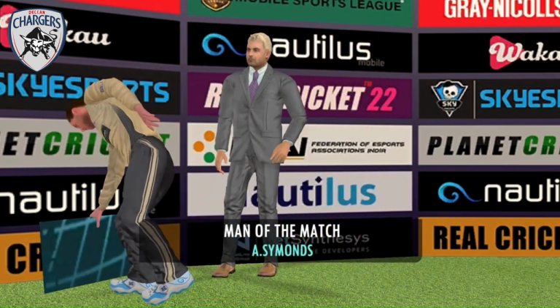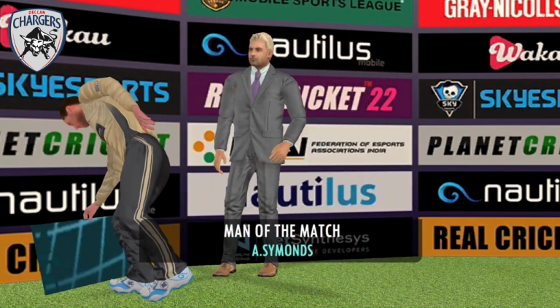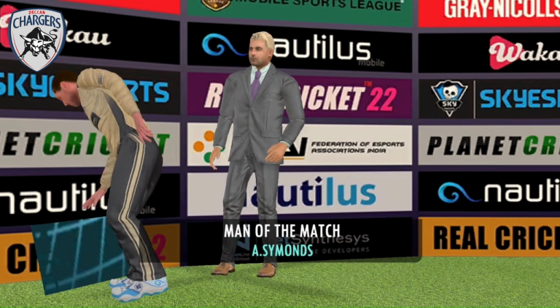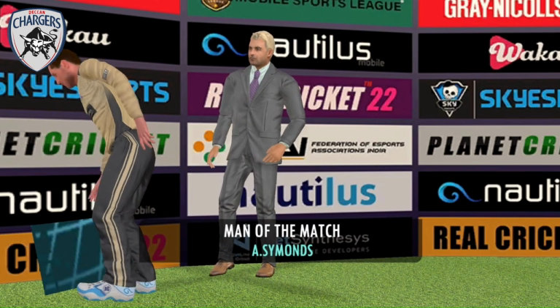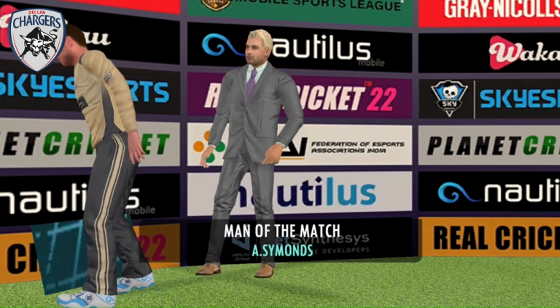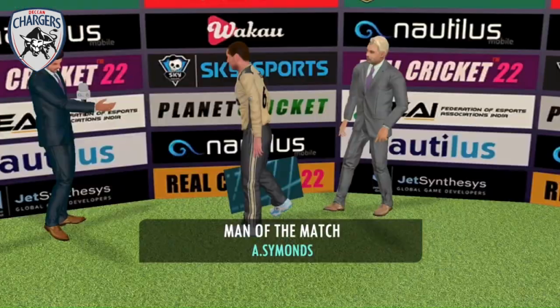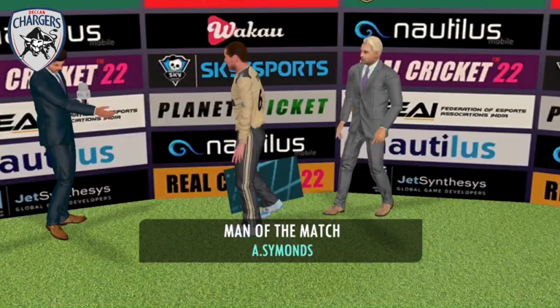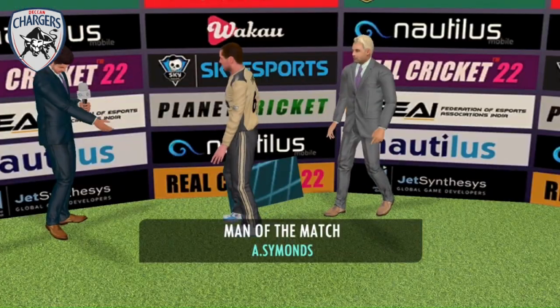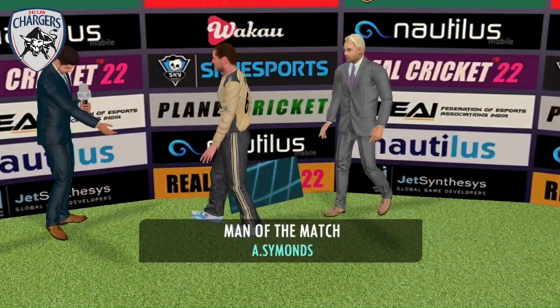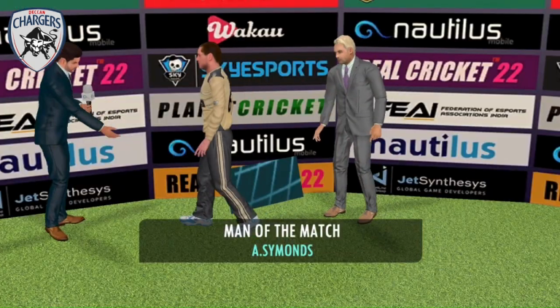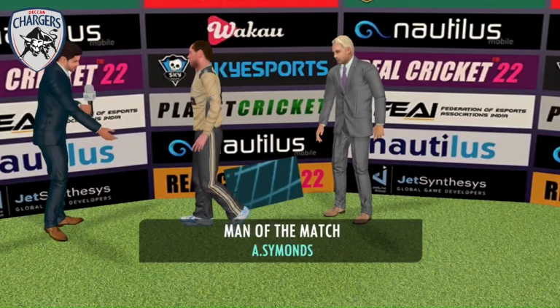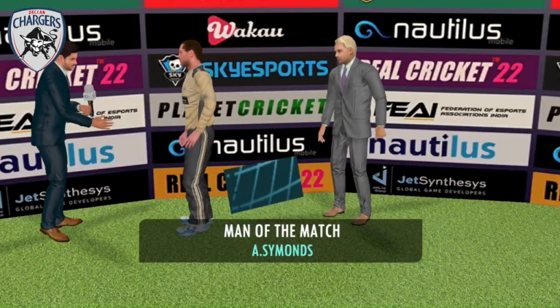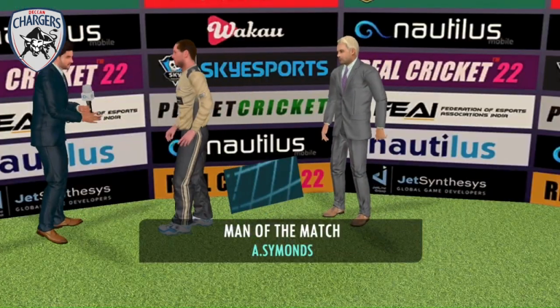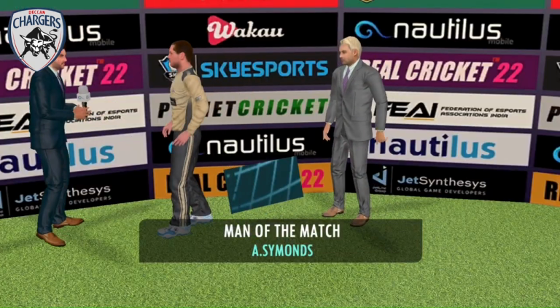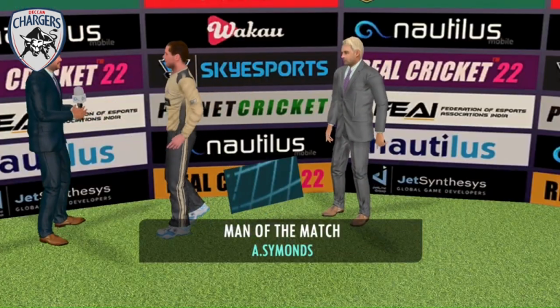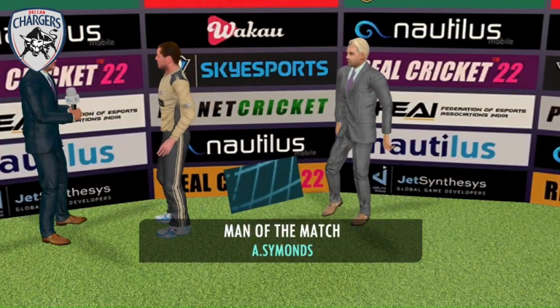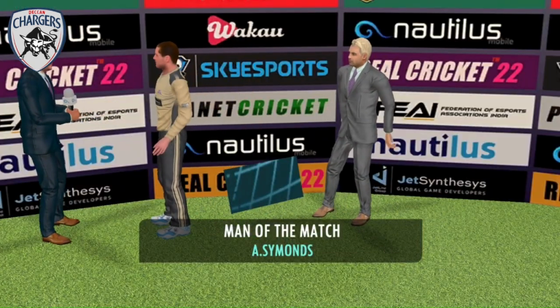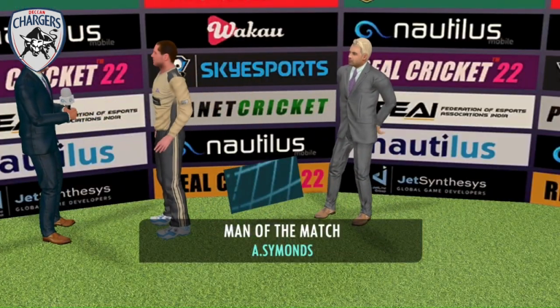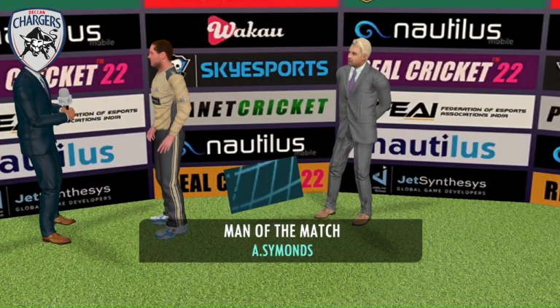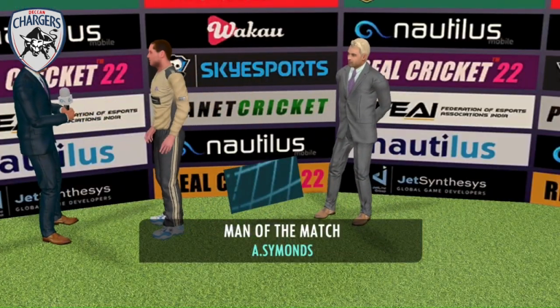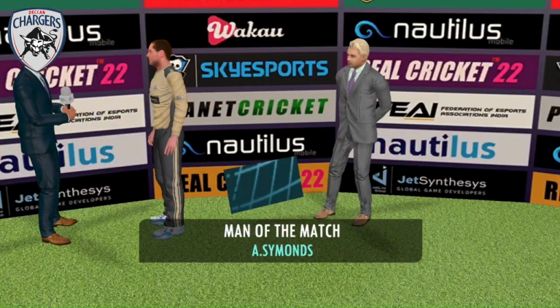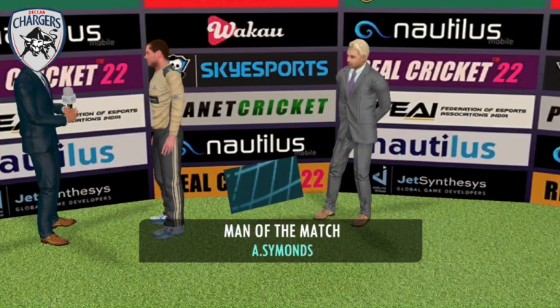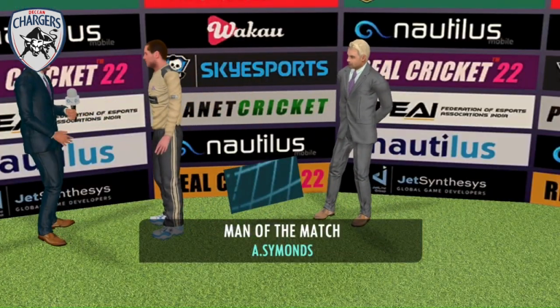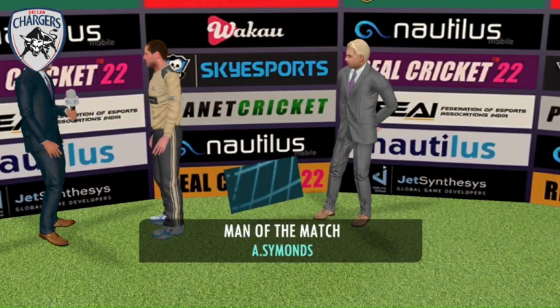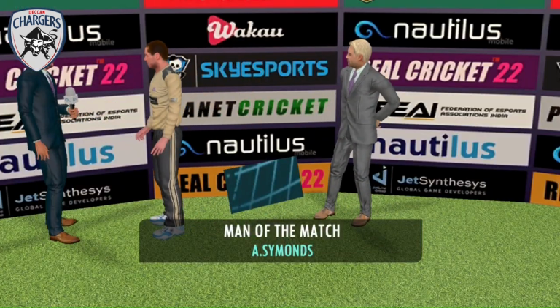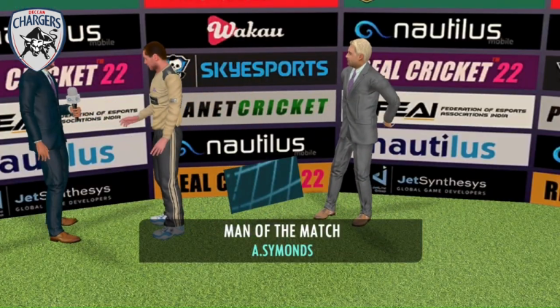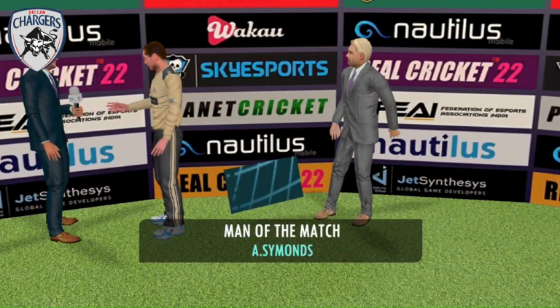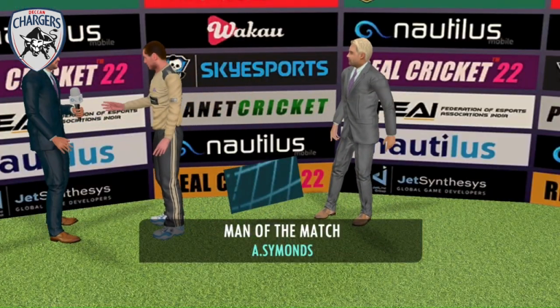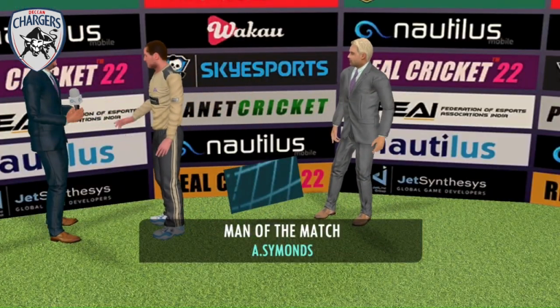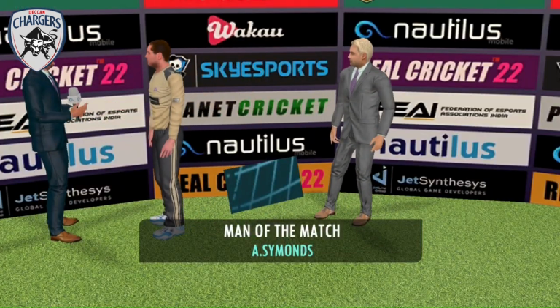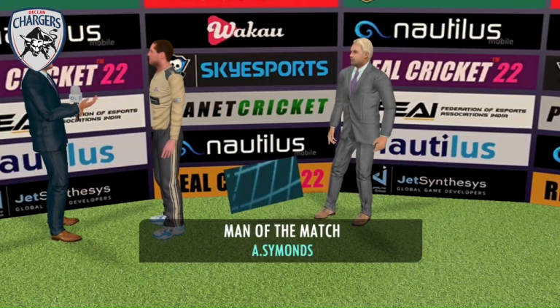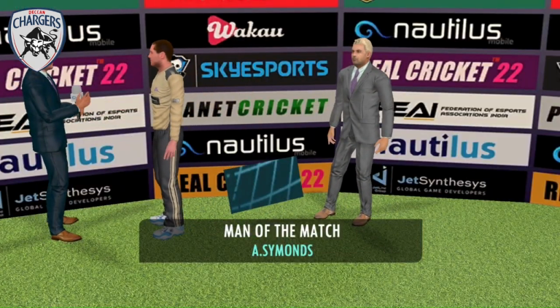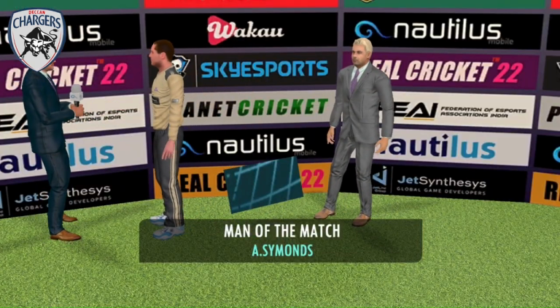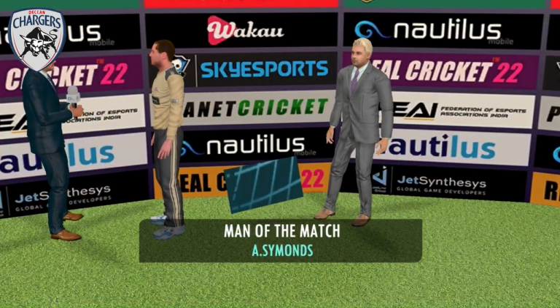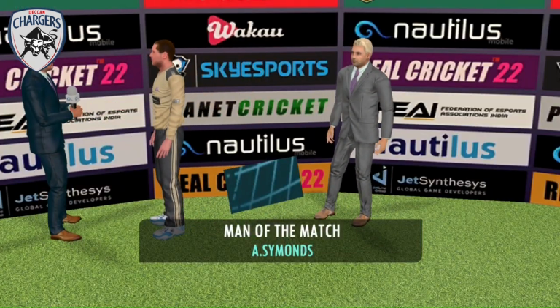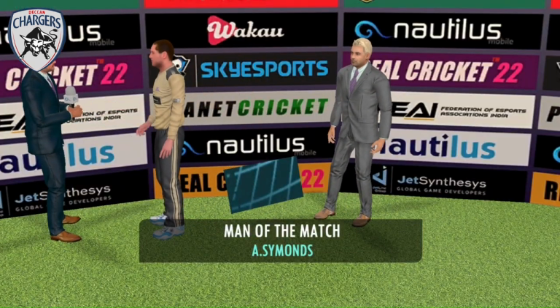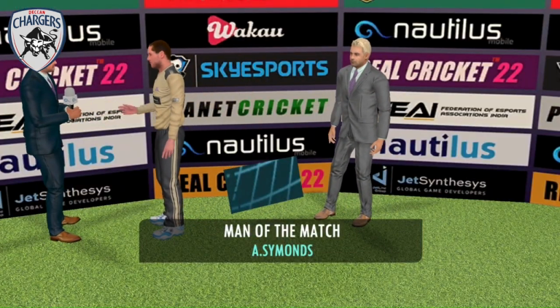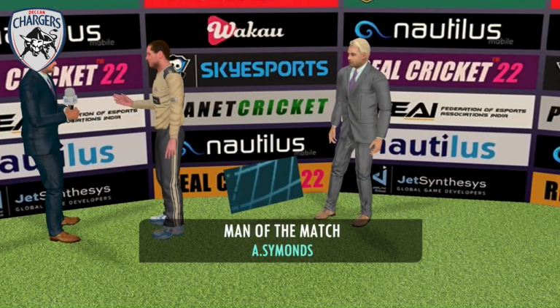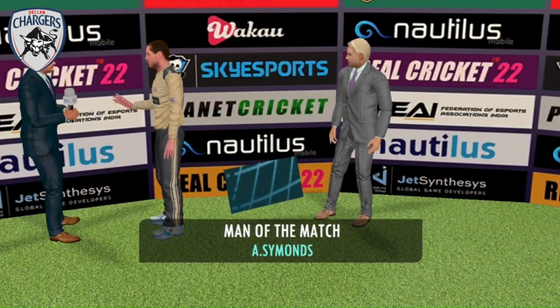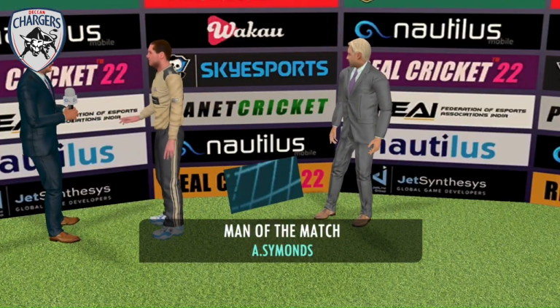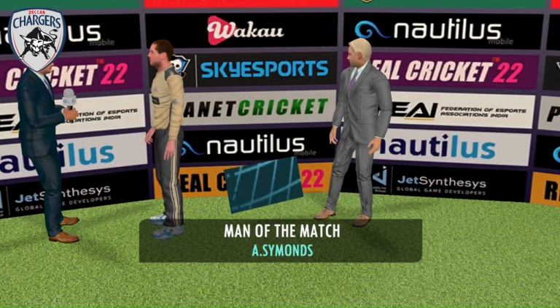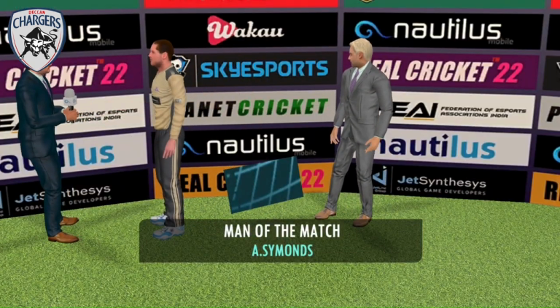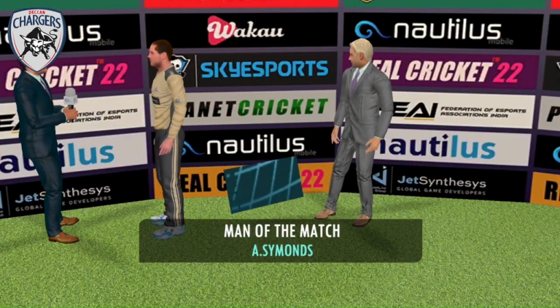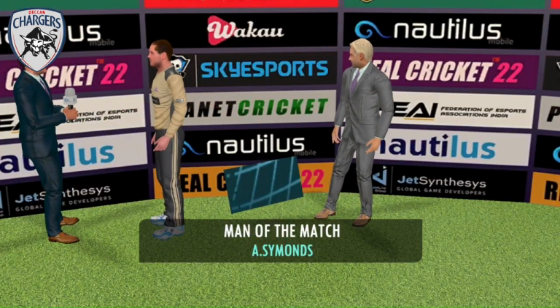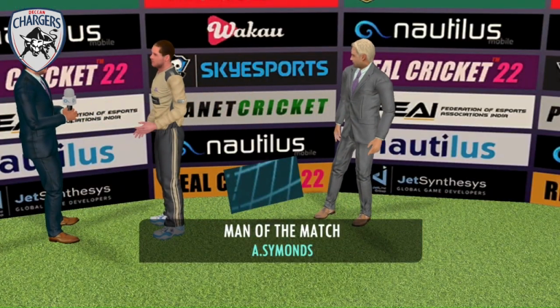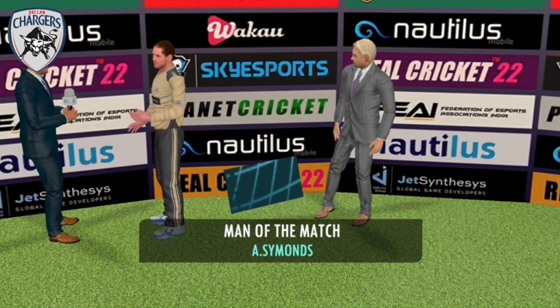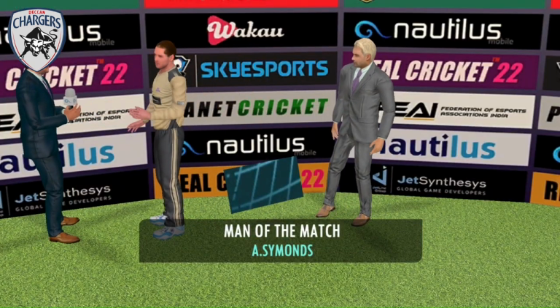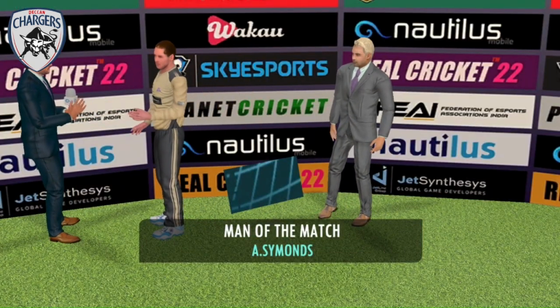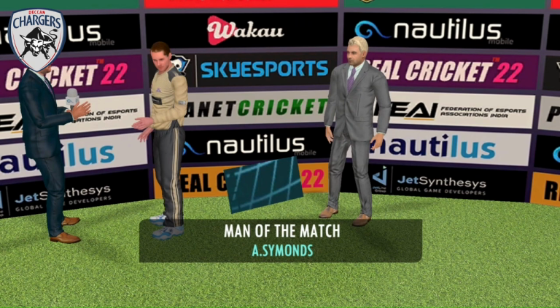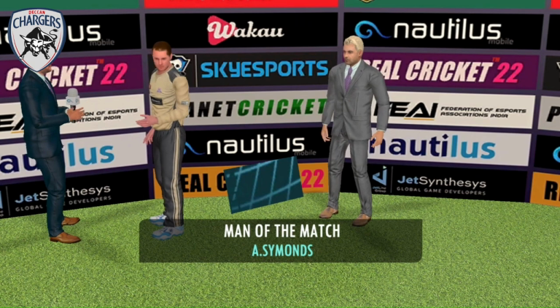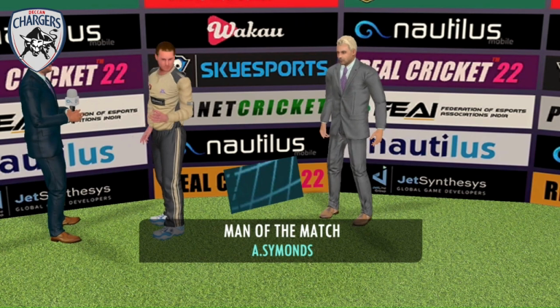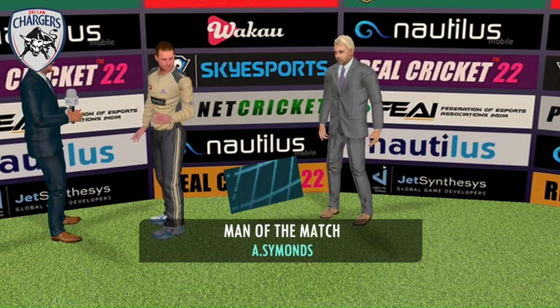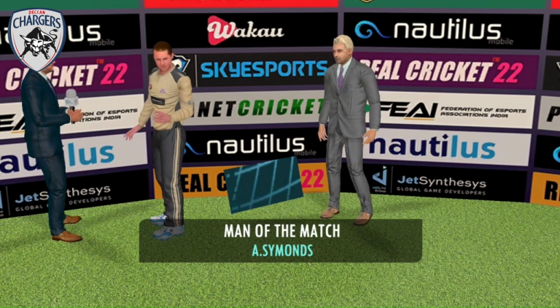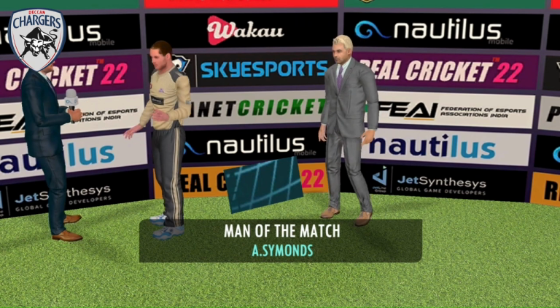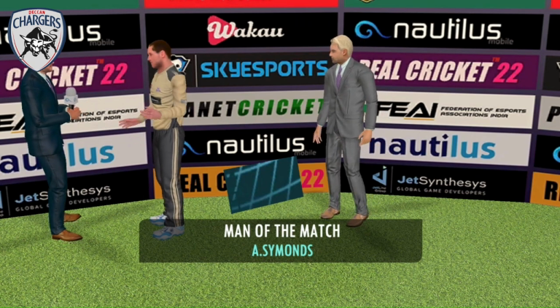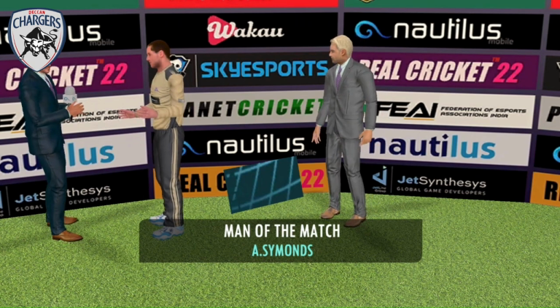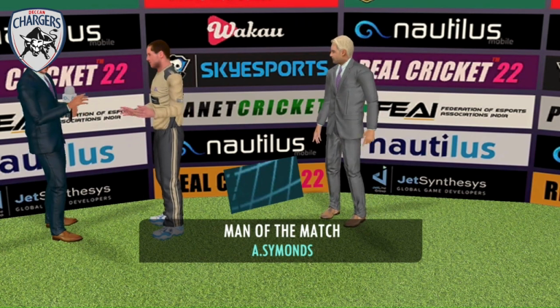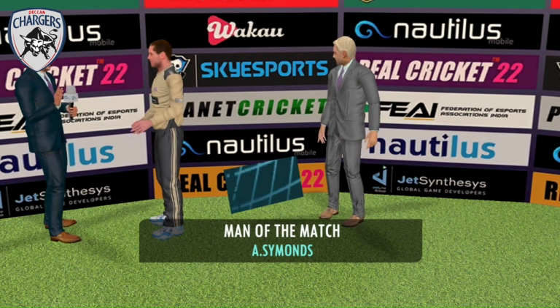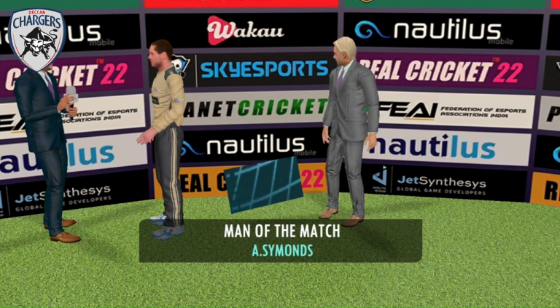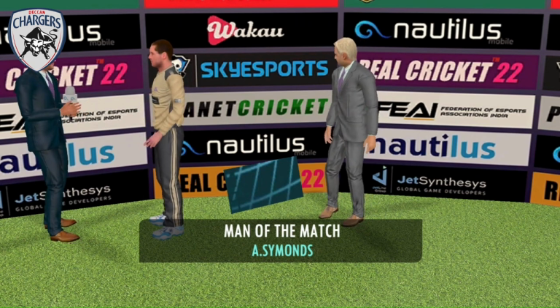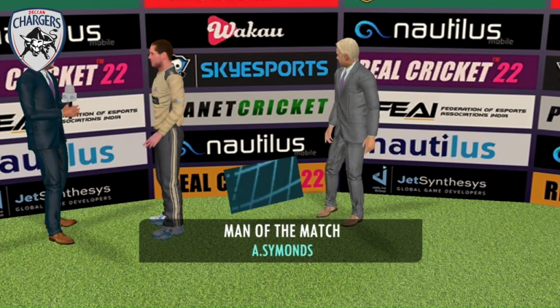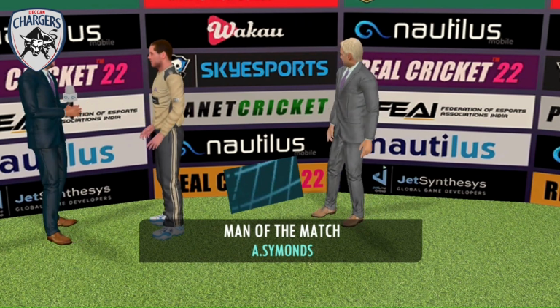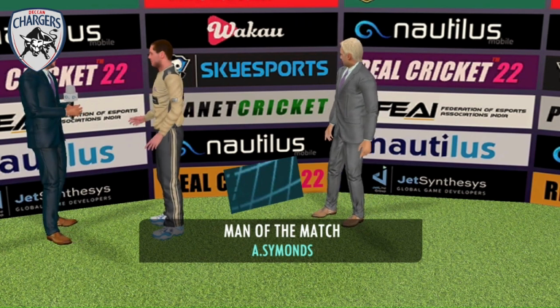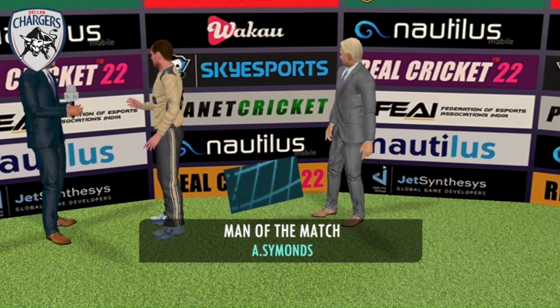Congratulations on the brilliant performance. We must know — what was the plan for today's match? I felt I was in top form today and I'm really glad I could contribute to the team. Thank you.